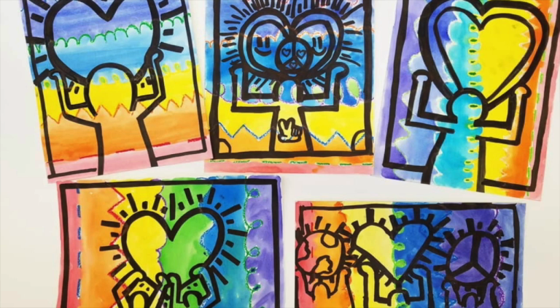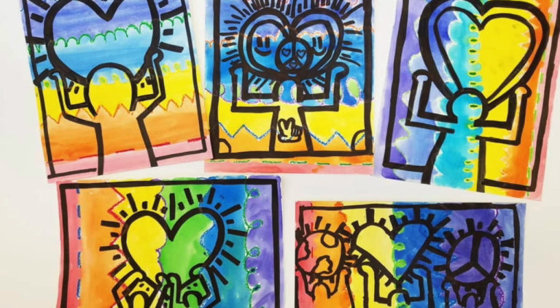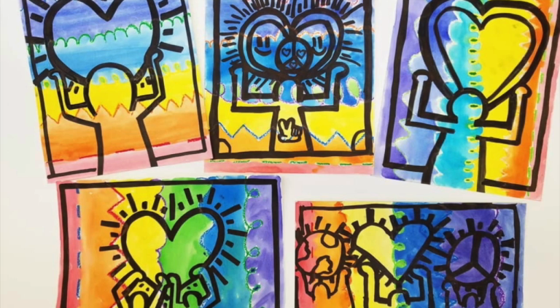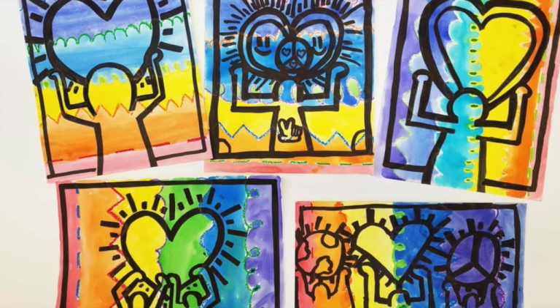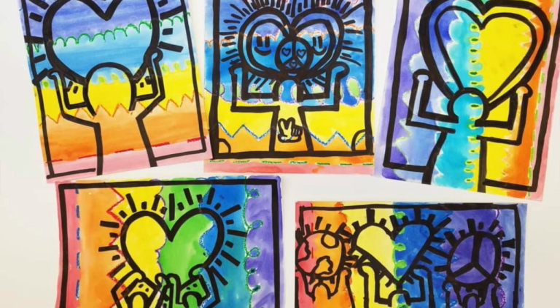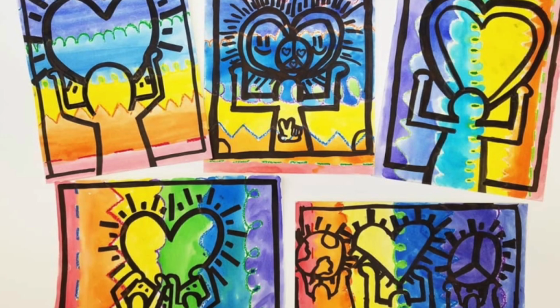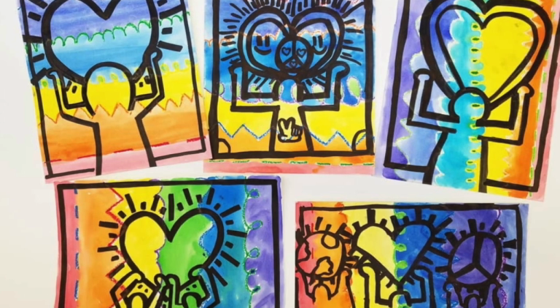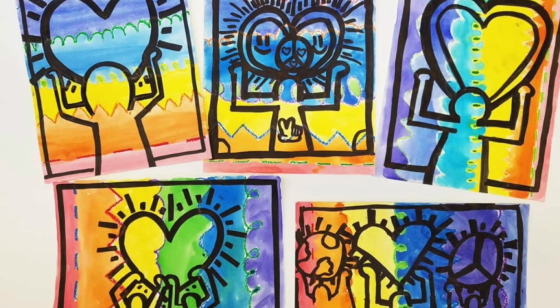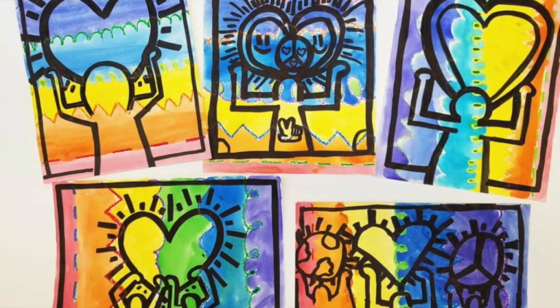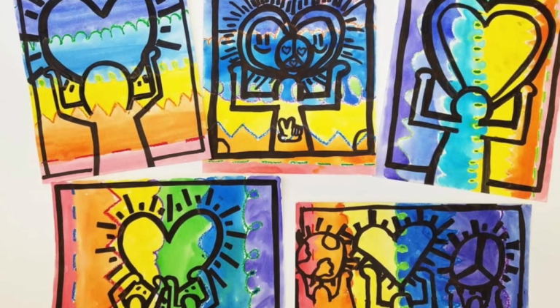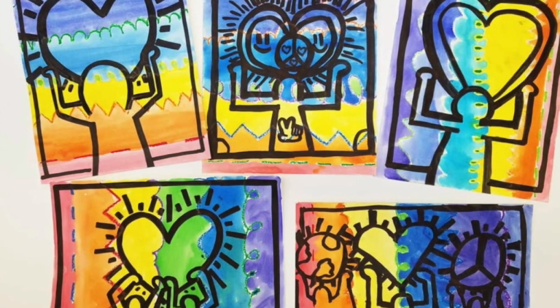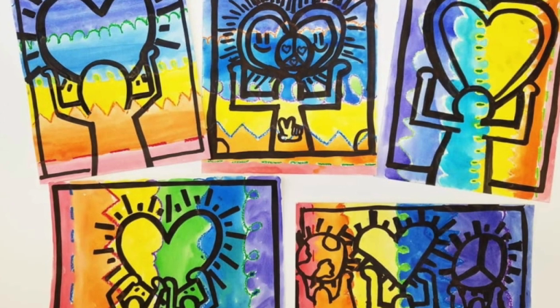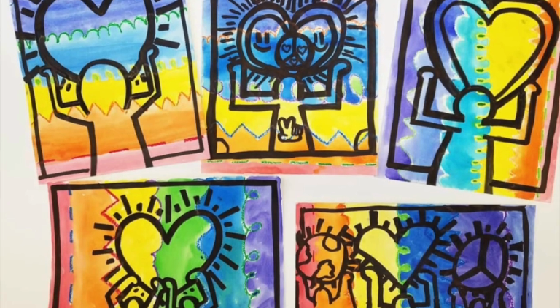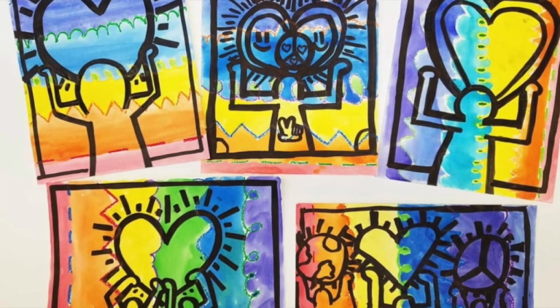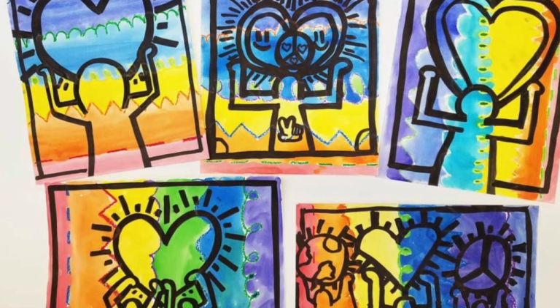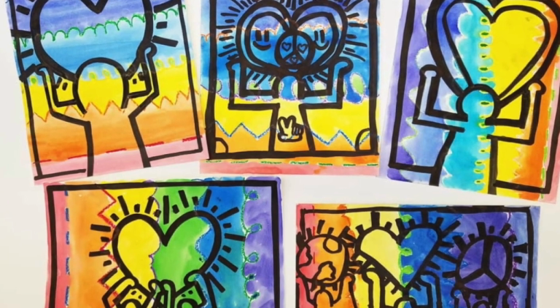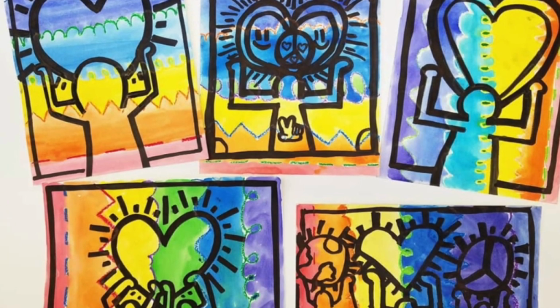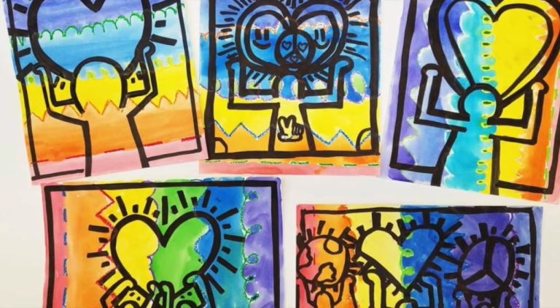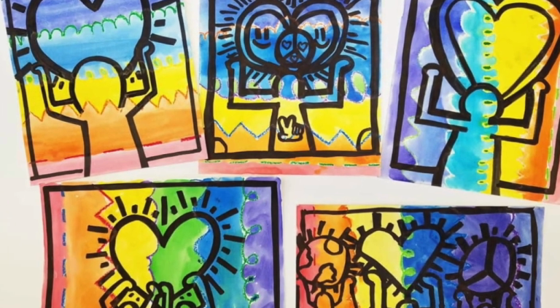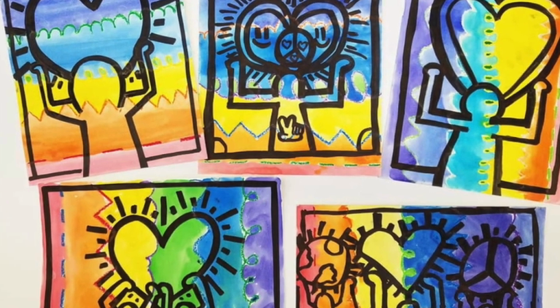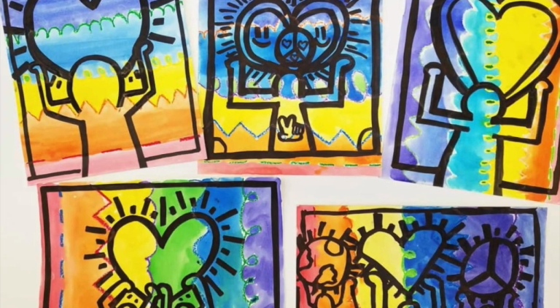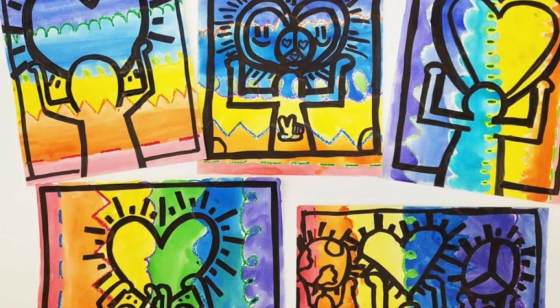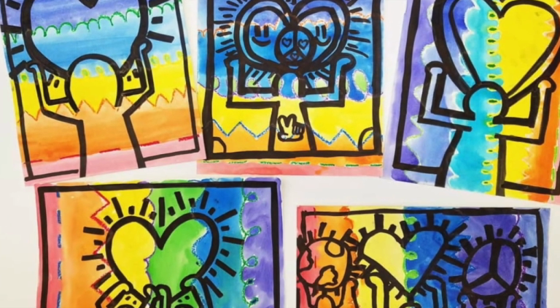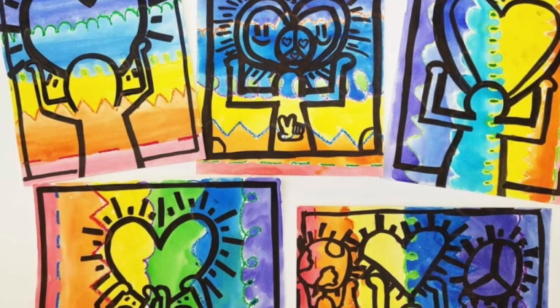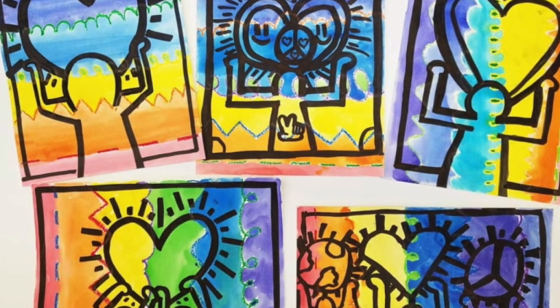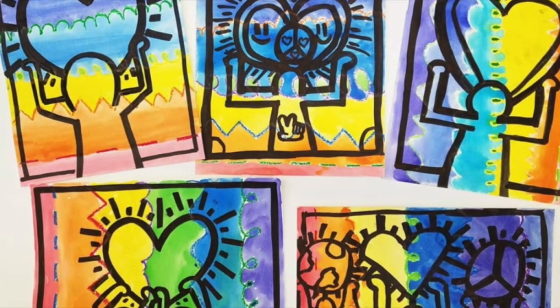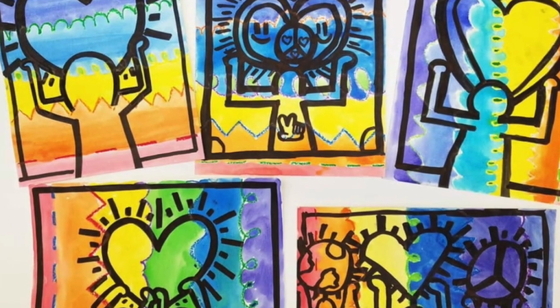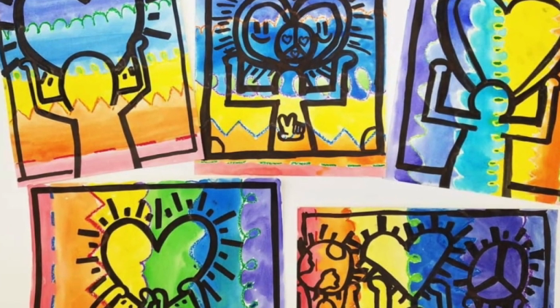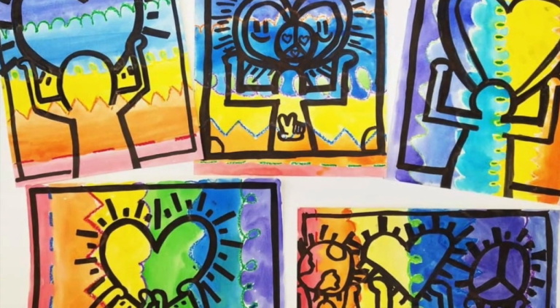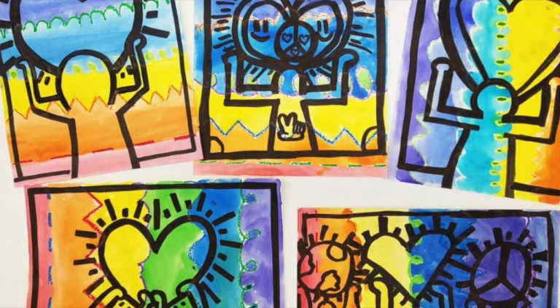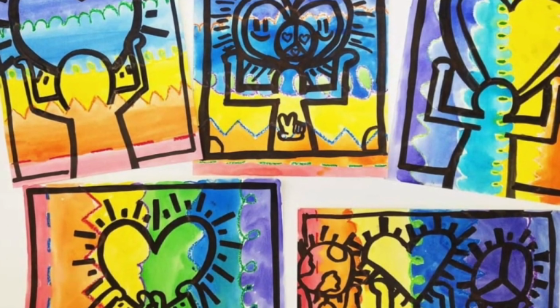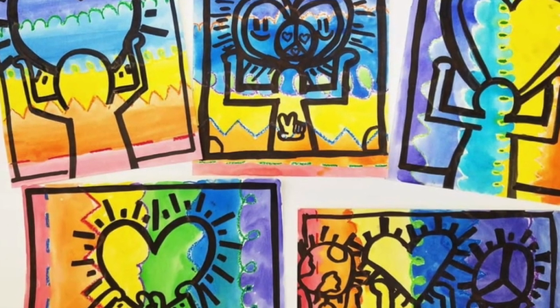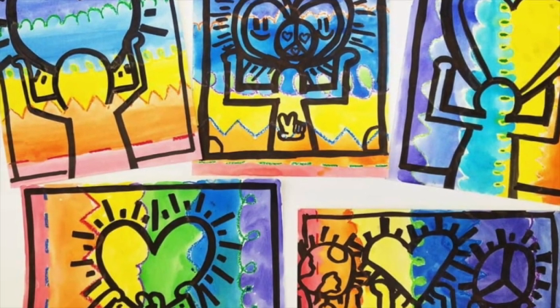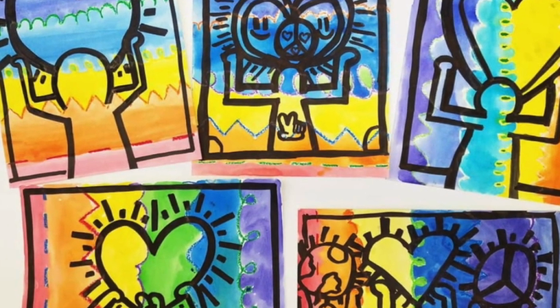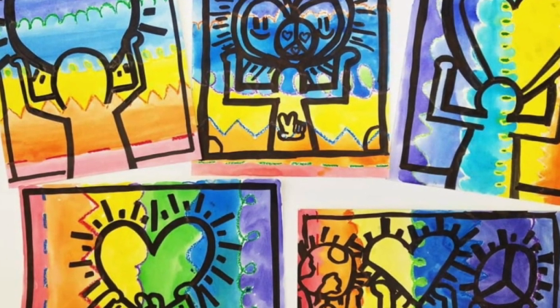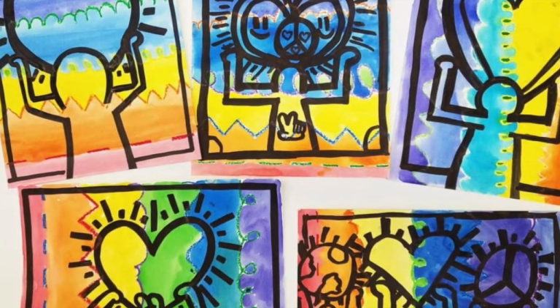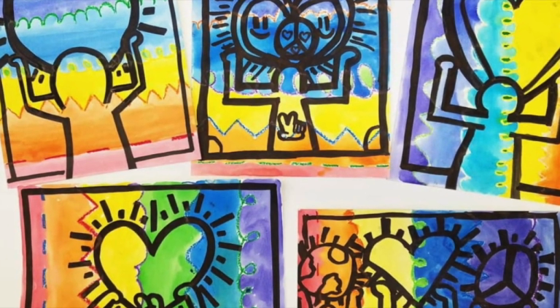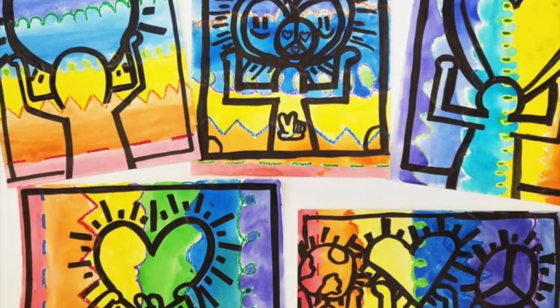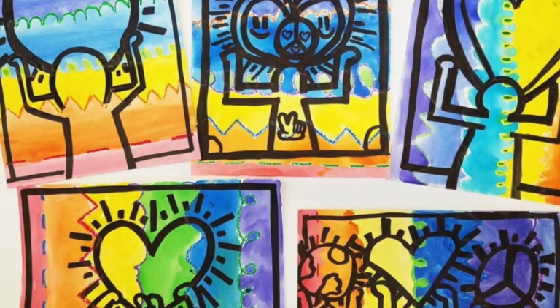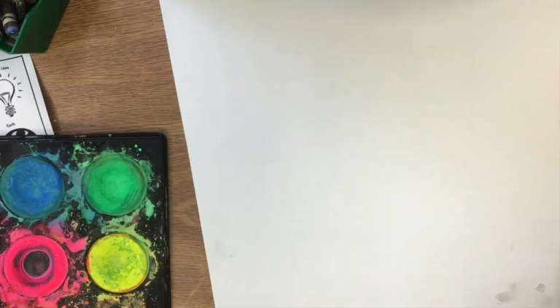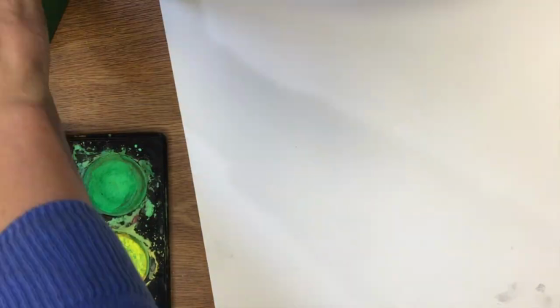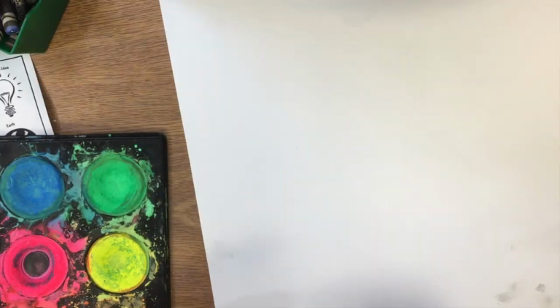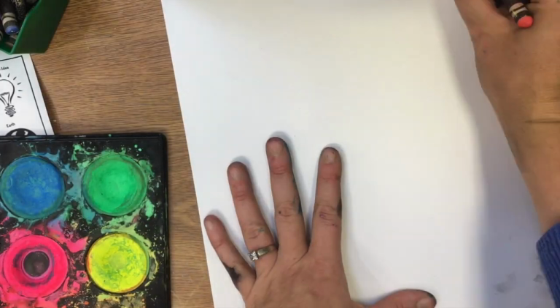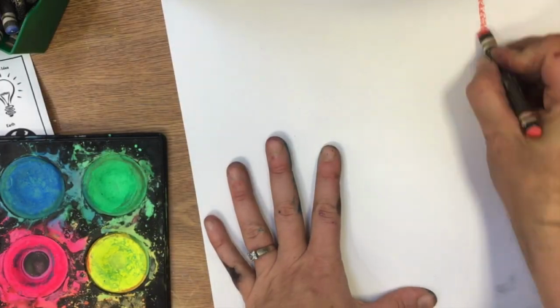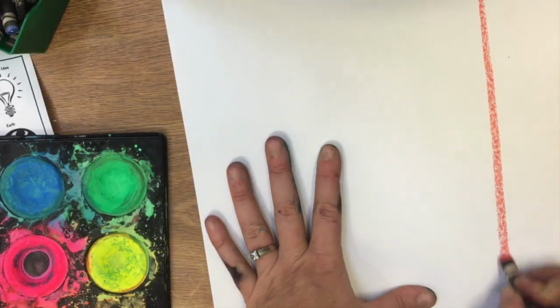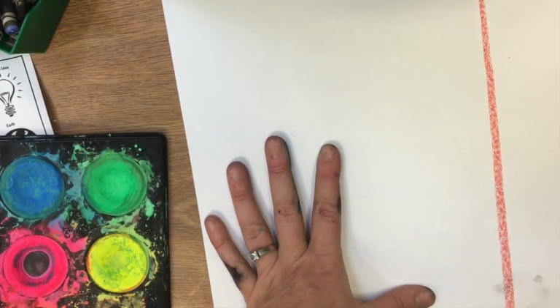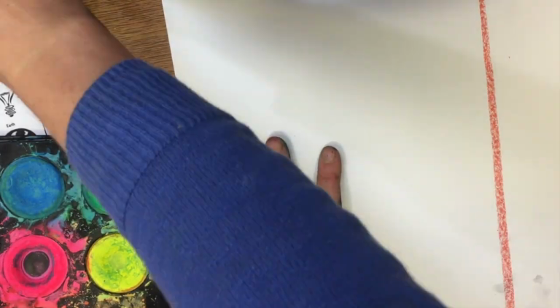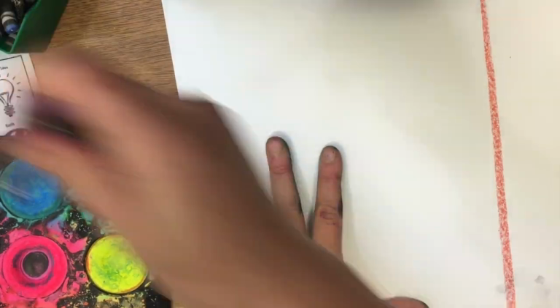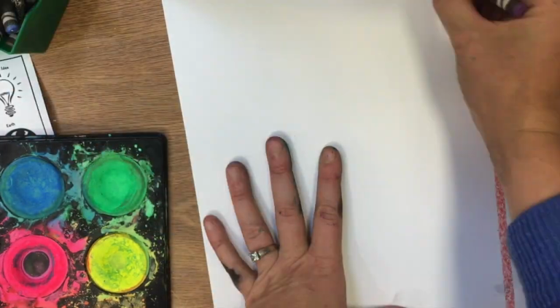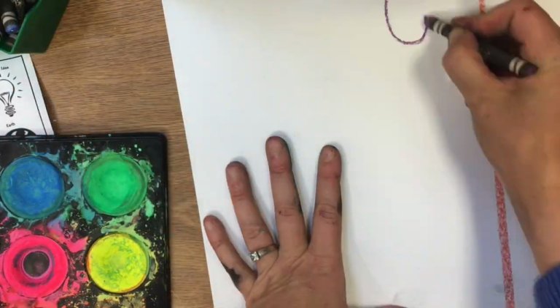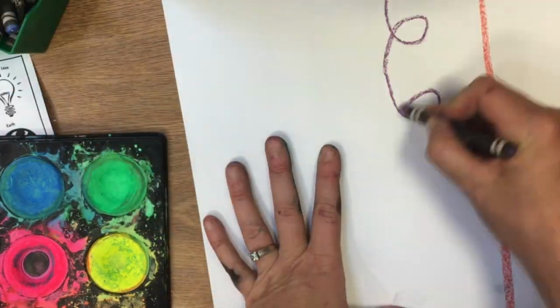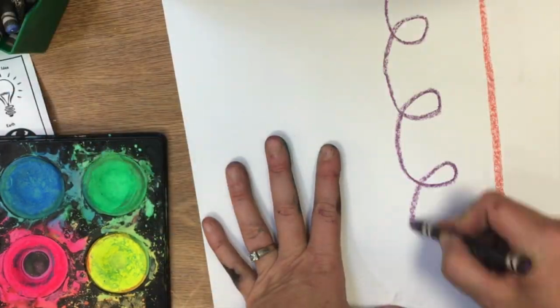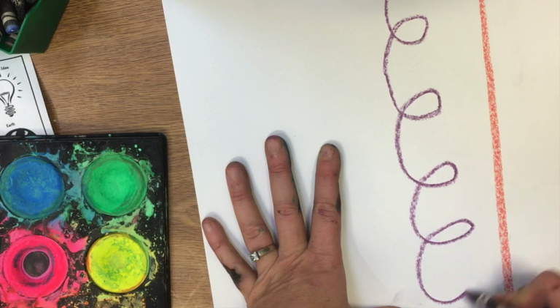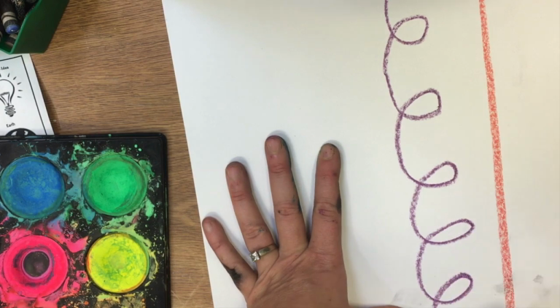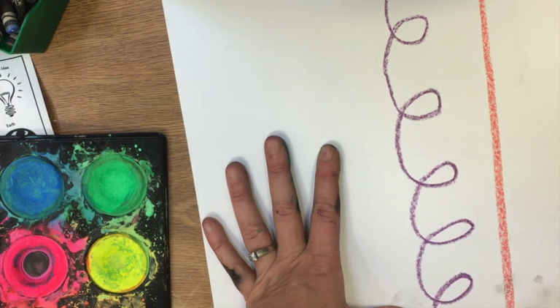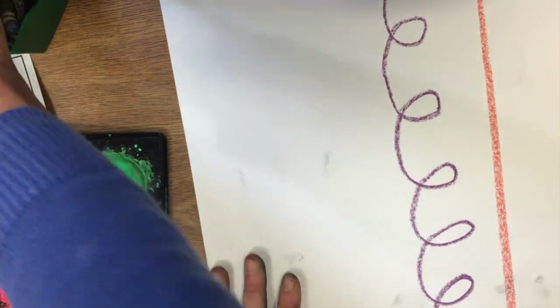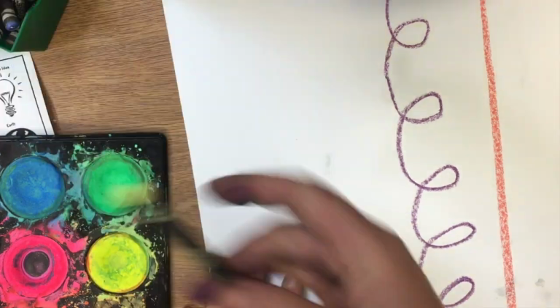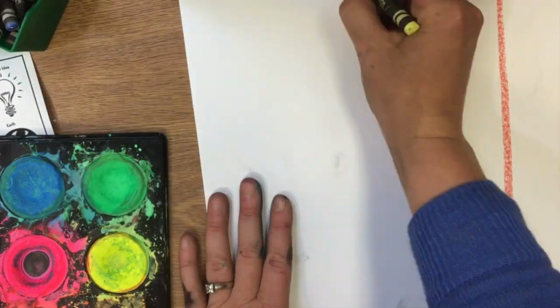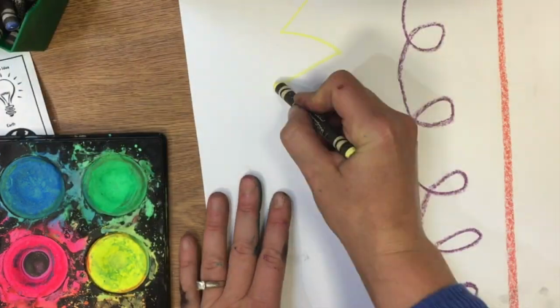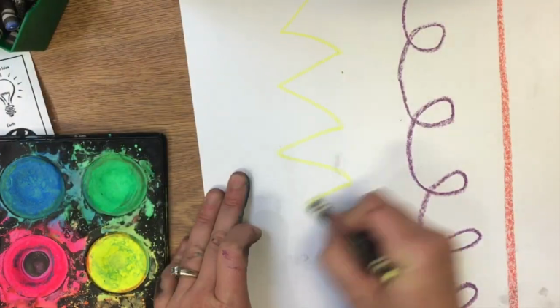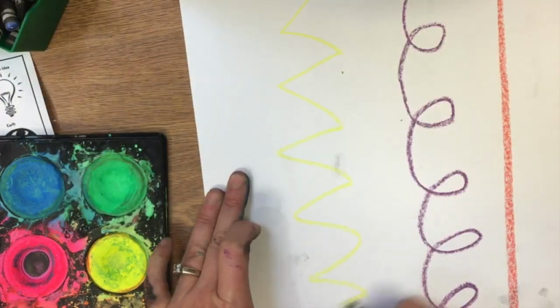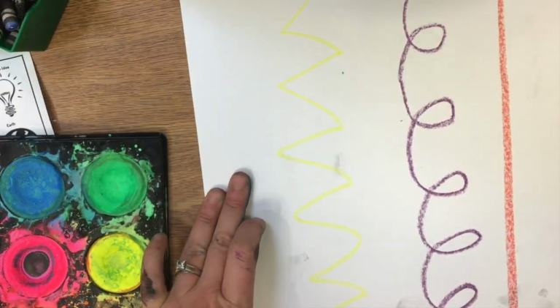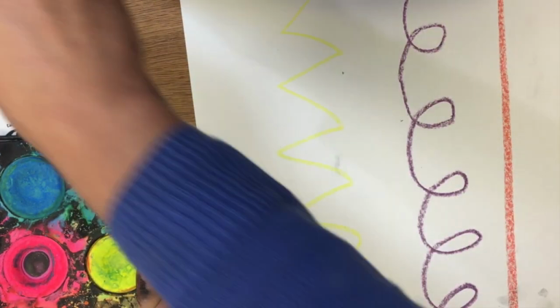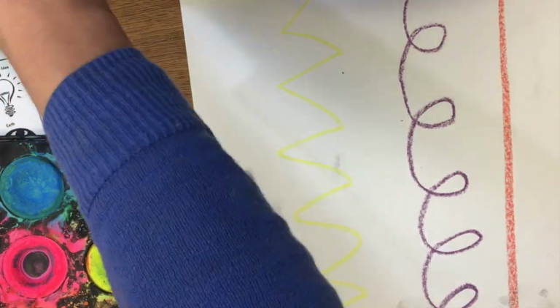Today we're going to be inspired by Keith Haring and we're going to make our own poster to promote social justice.